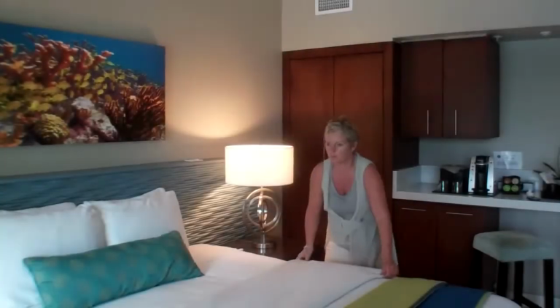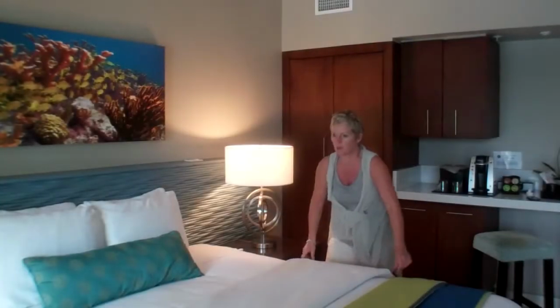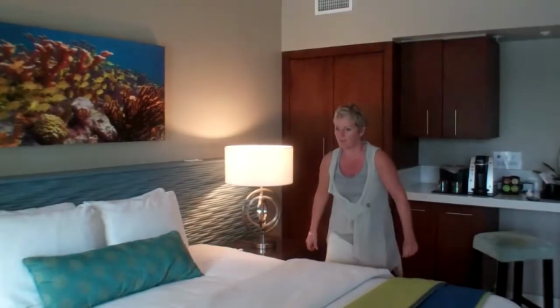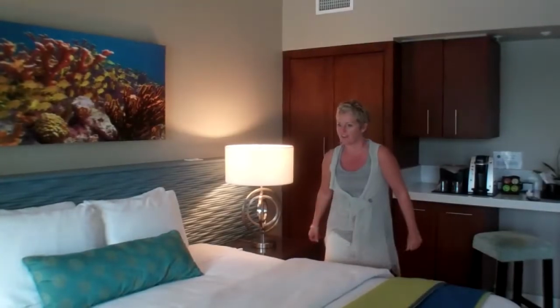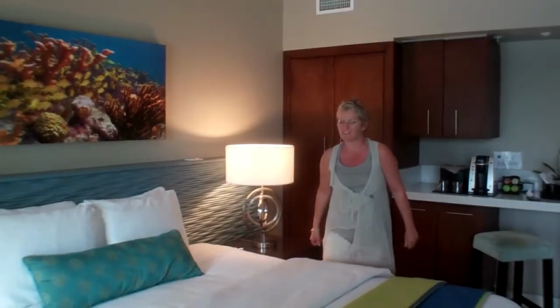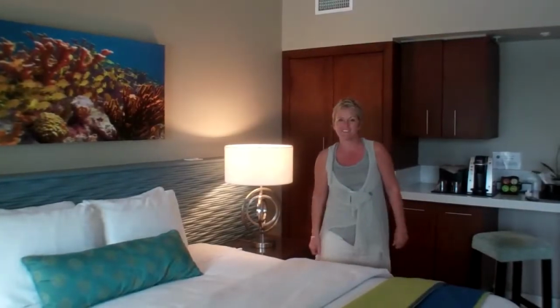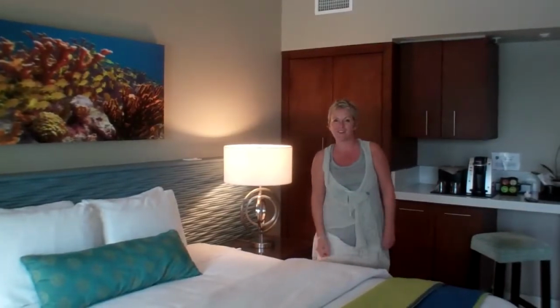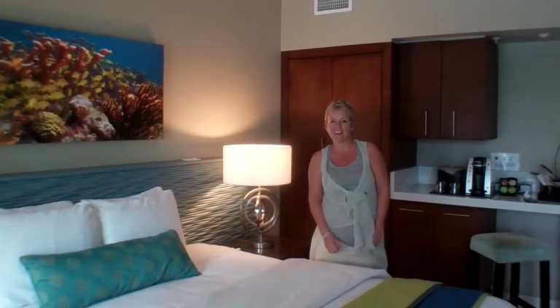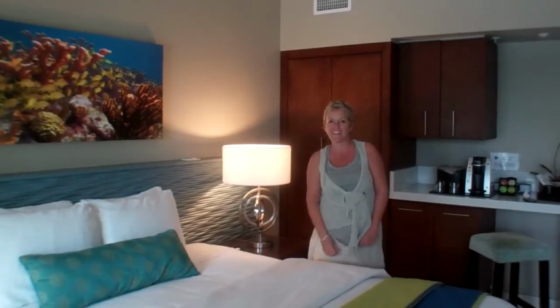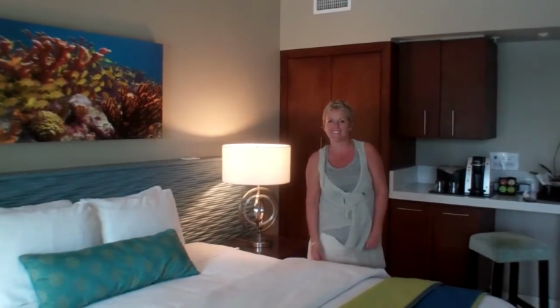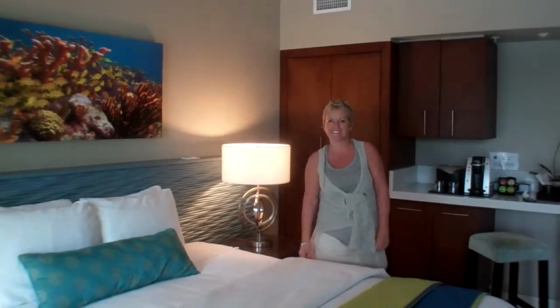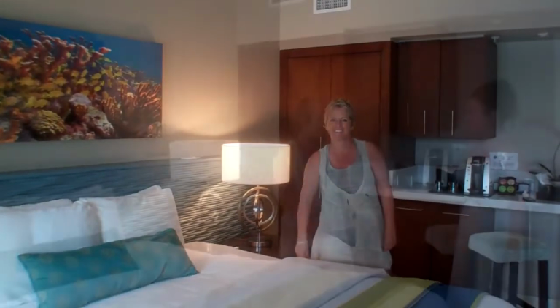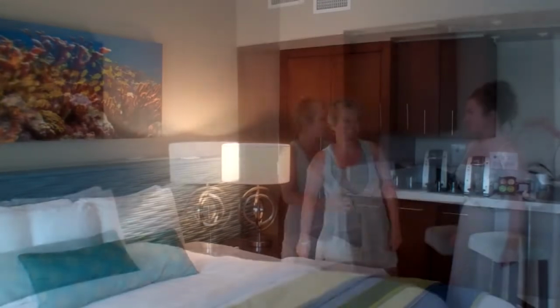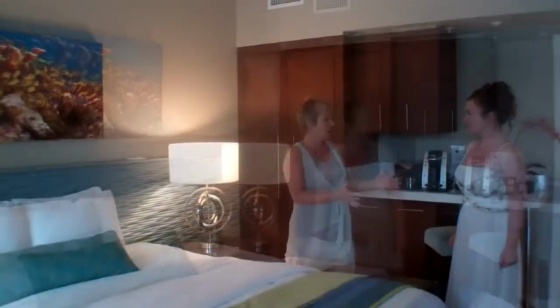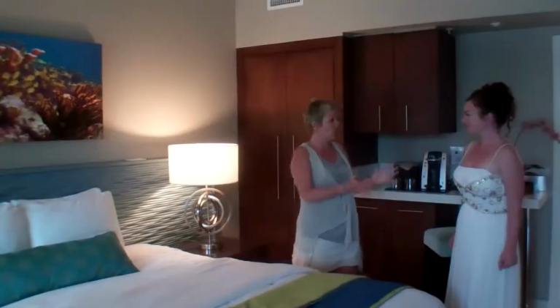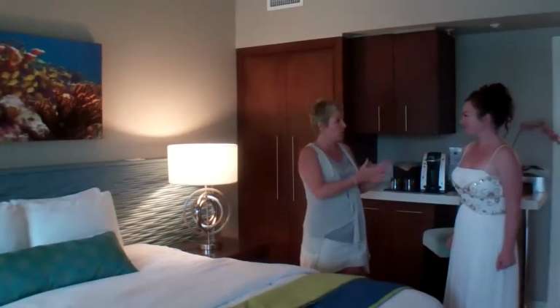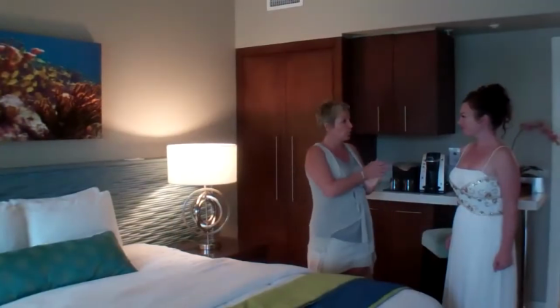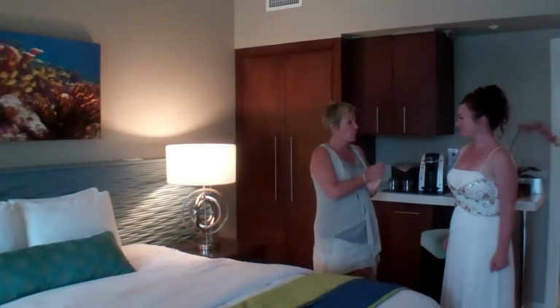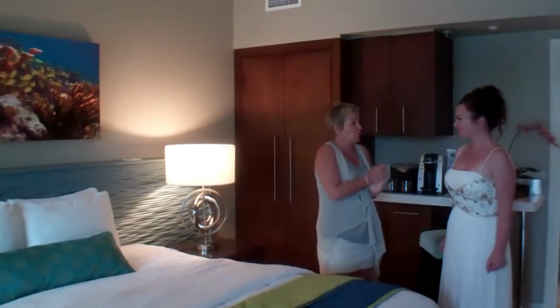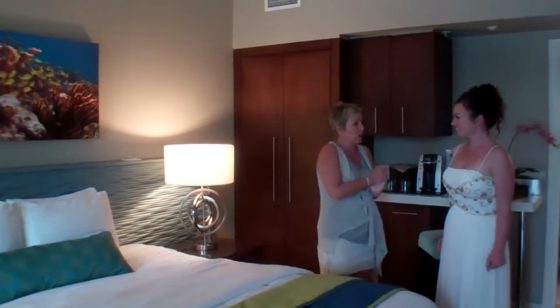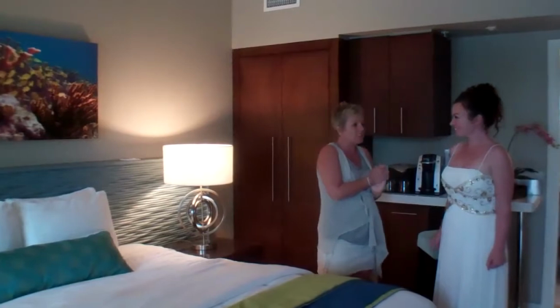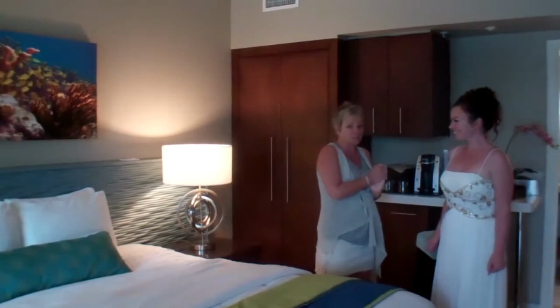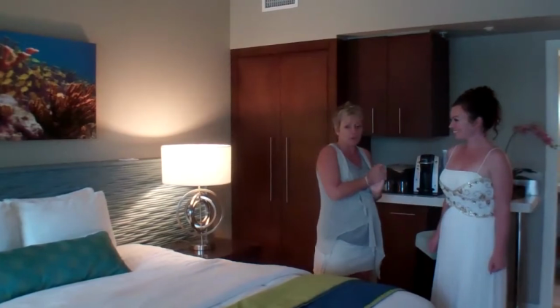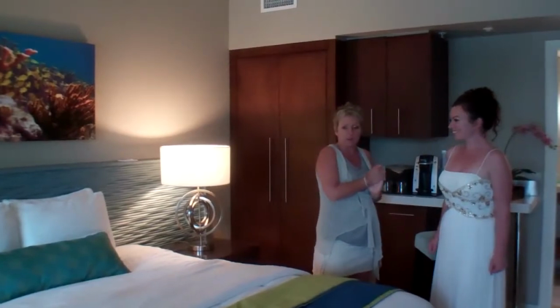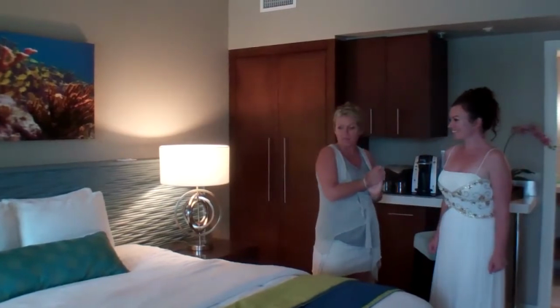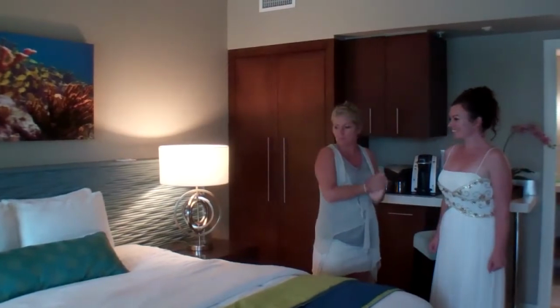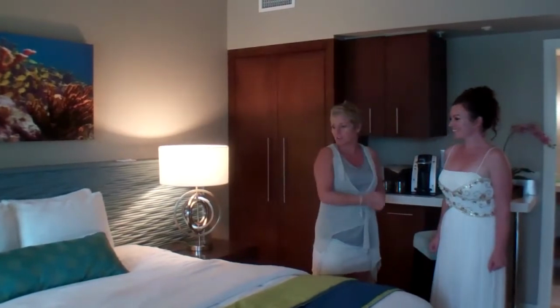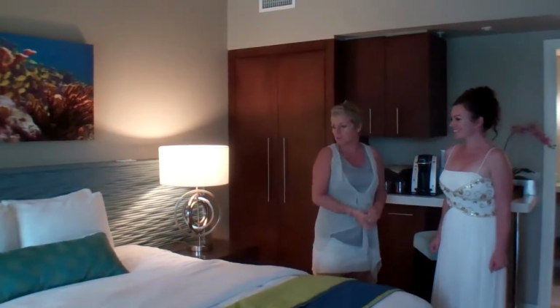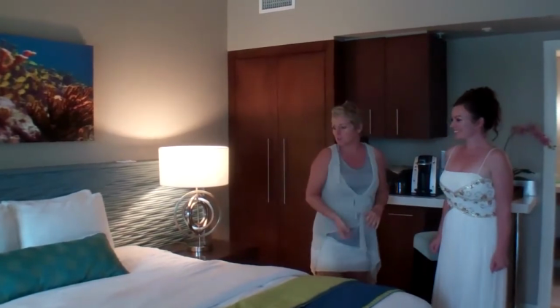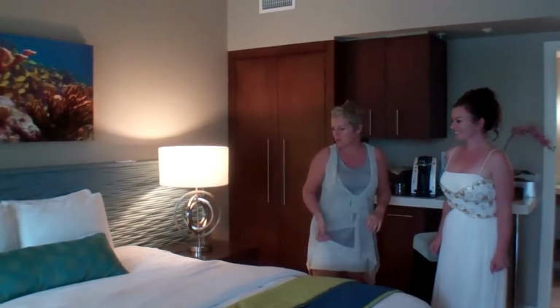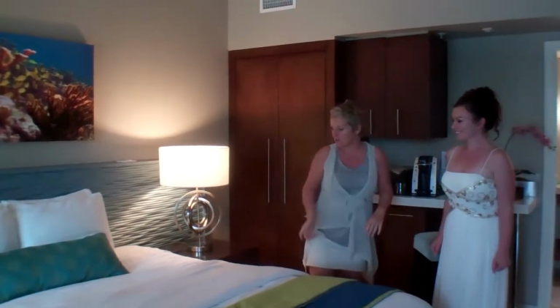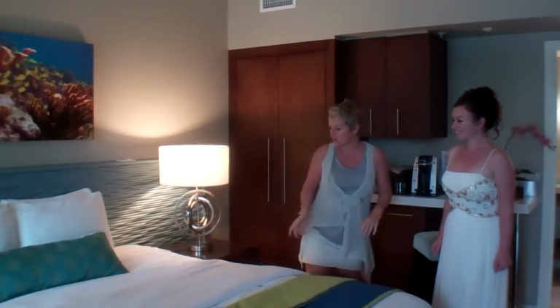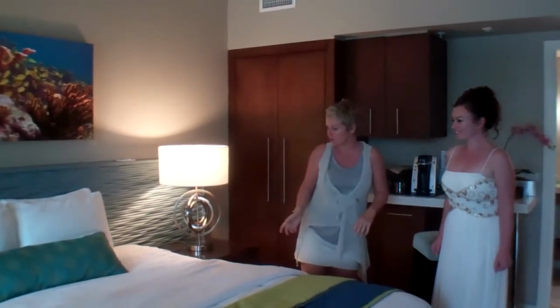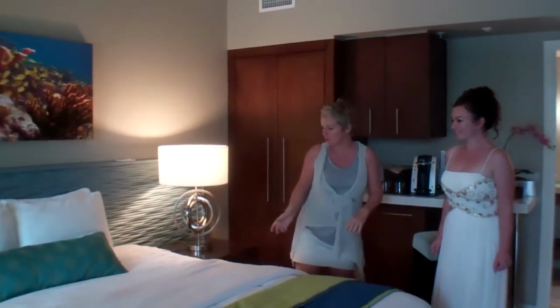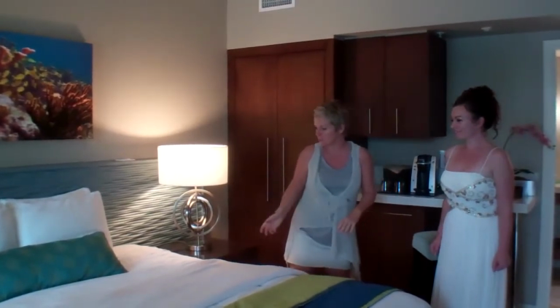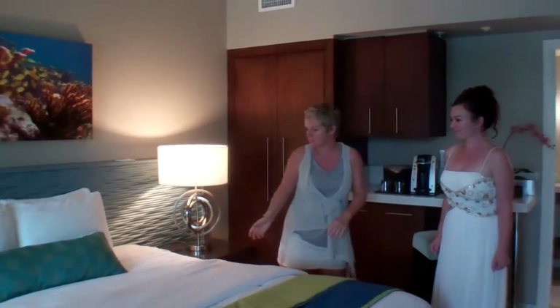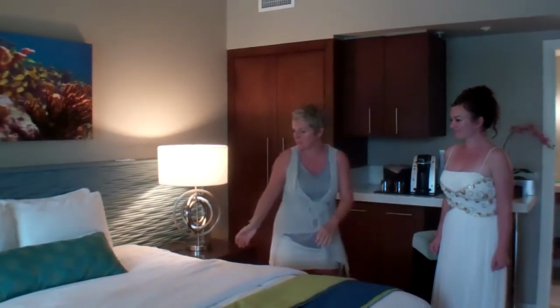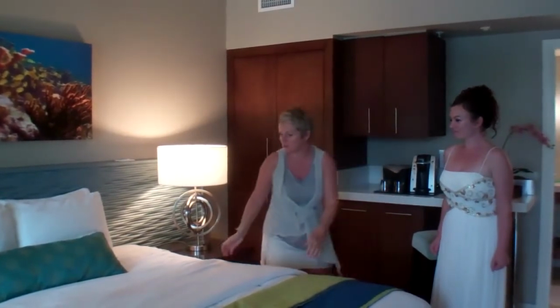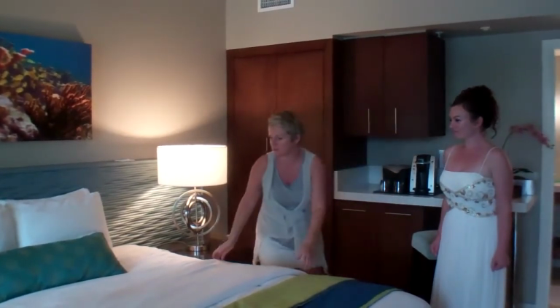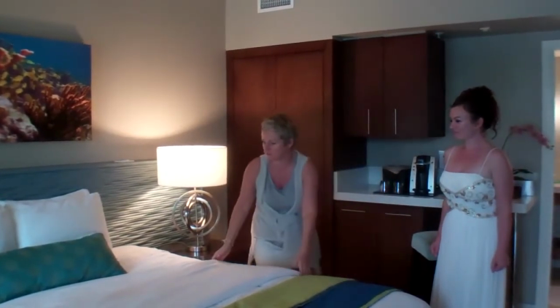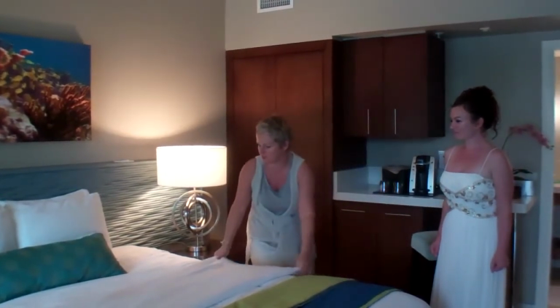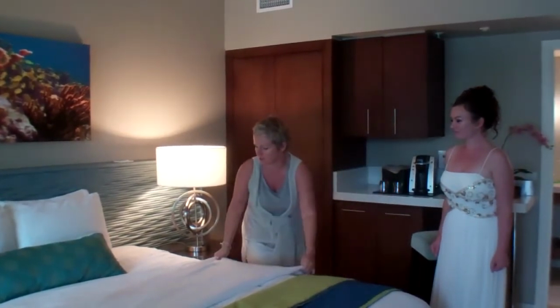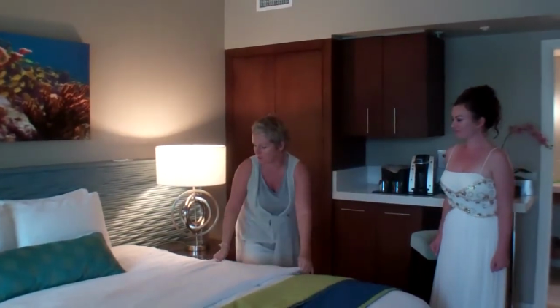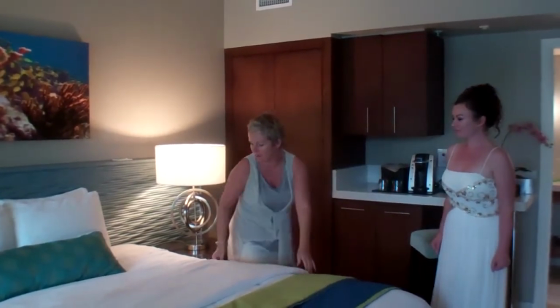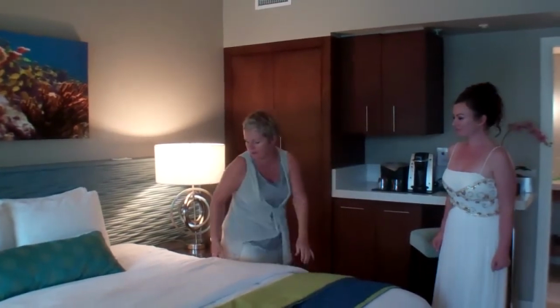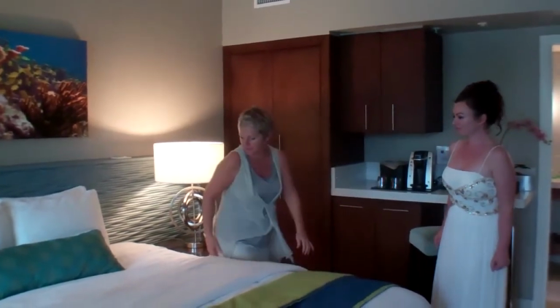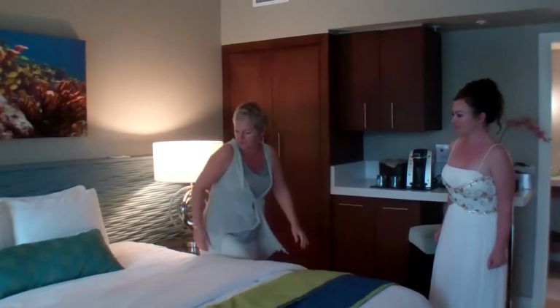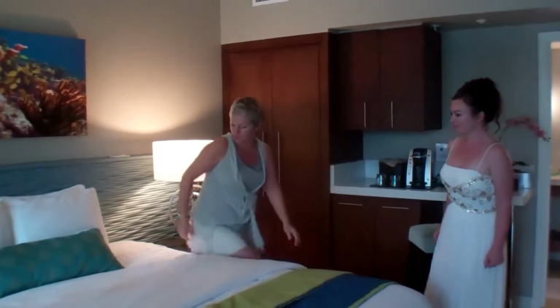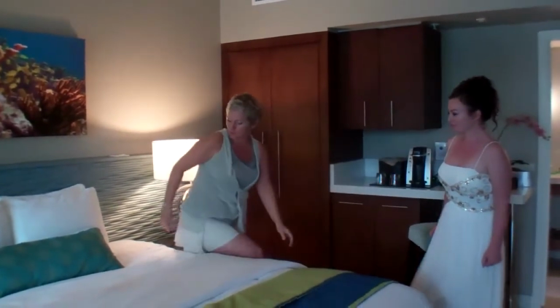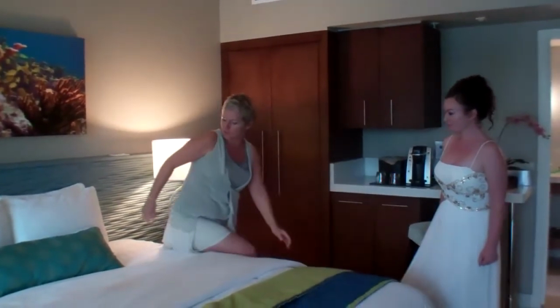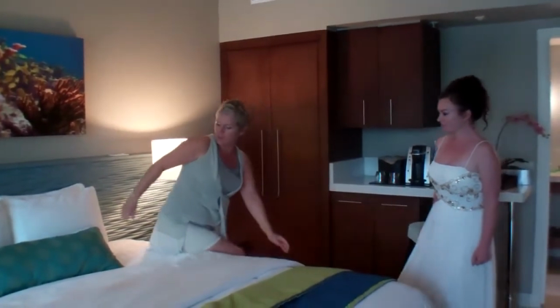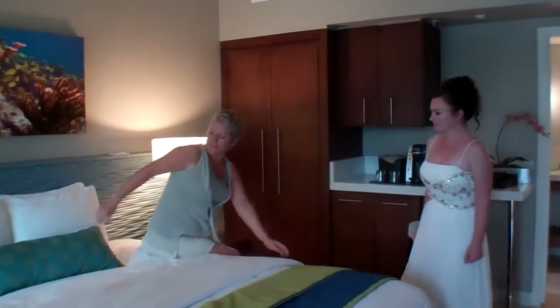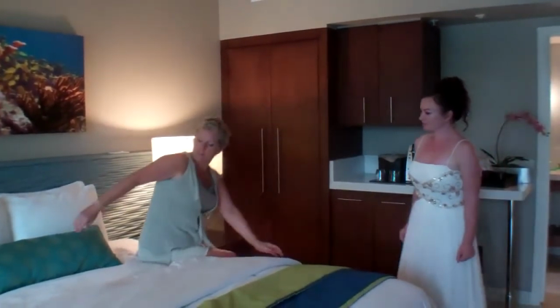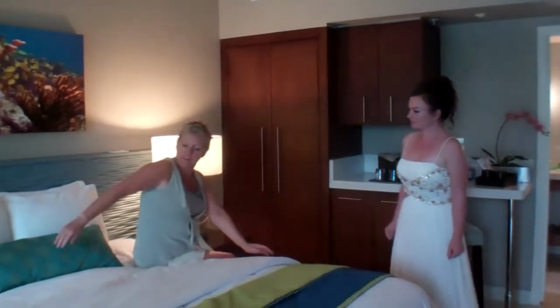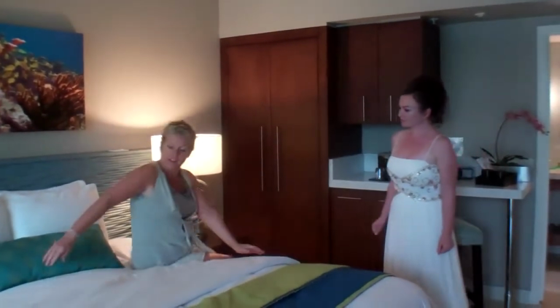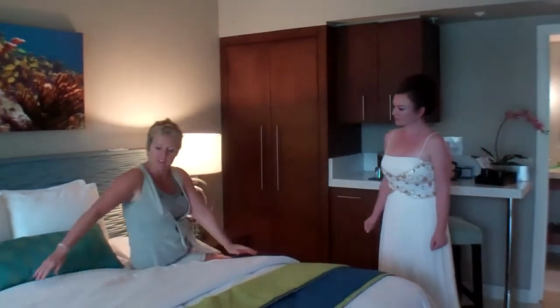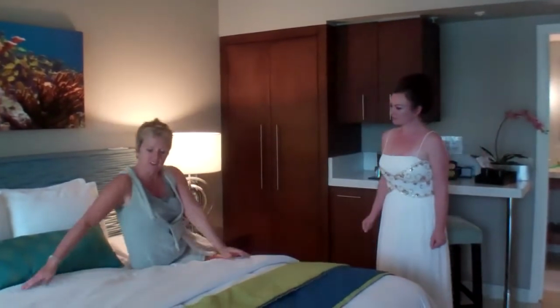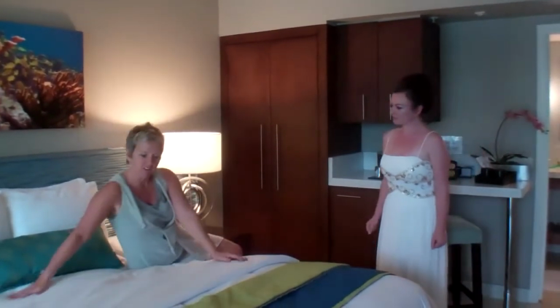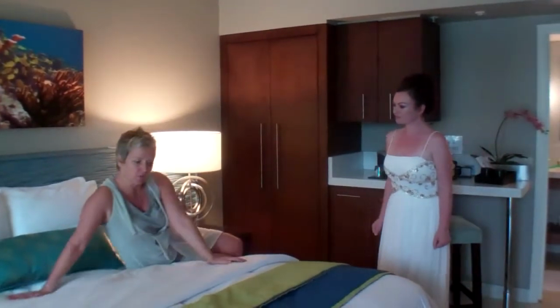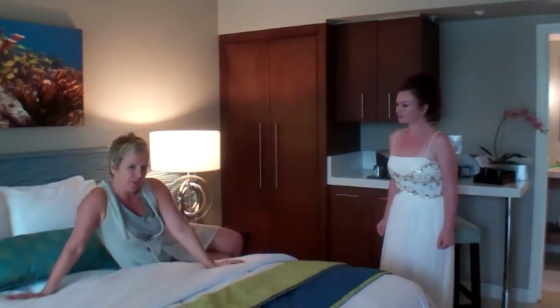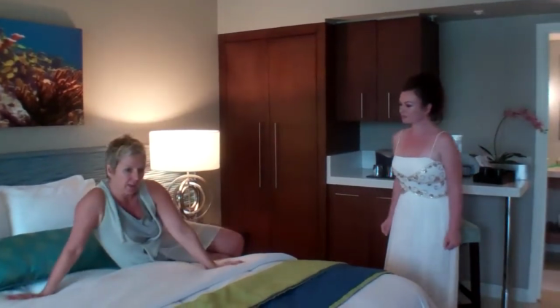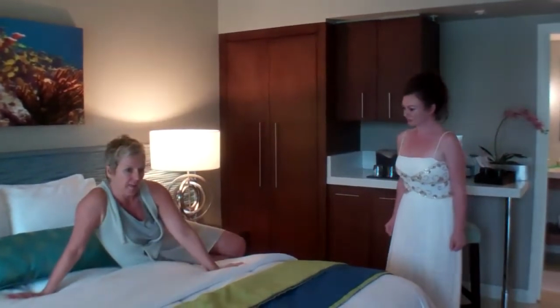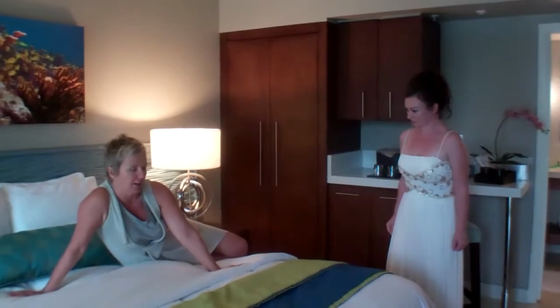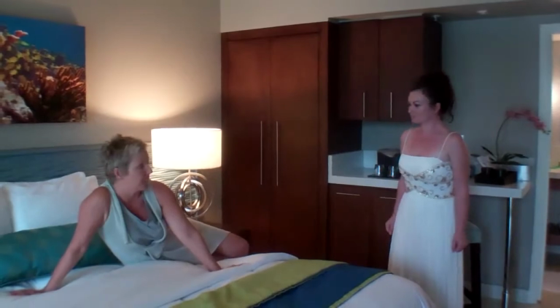Perfect! Here we have our gorgeous bride Sophie. So Sophie, if you'd like to come and just sit on the bed sort of like this — something like that.